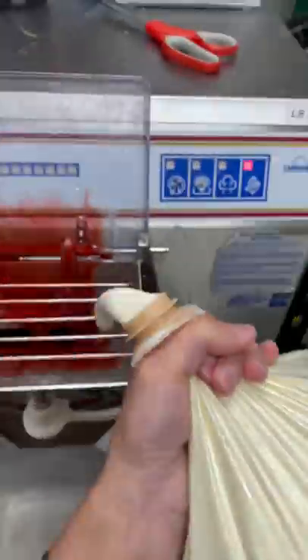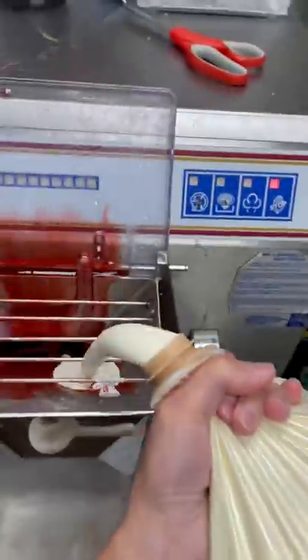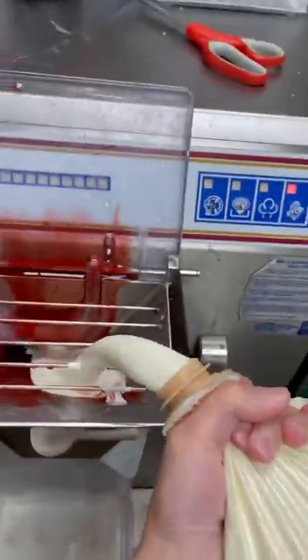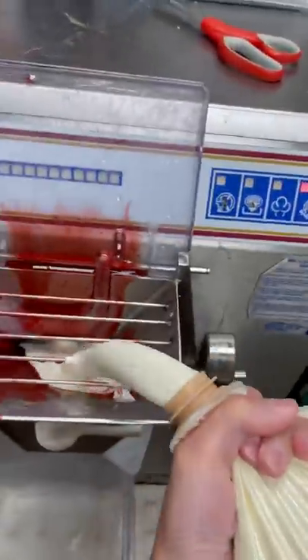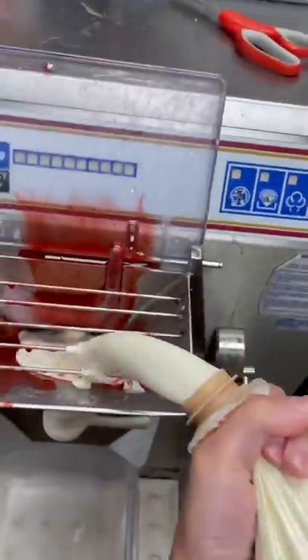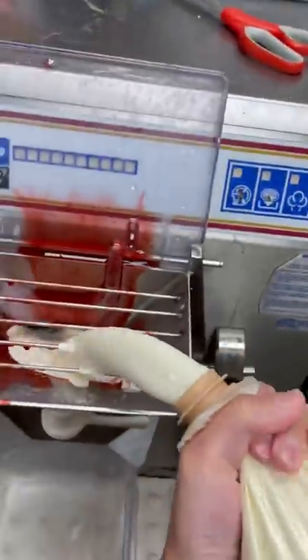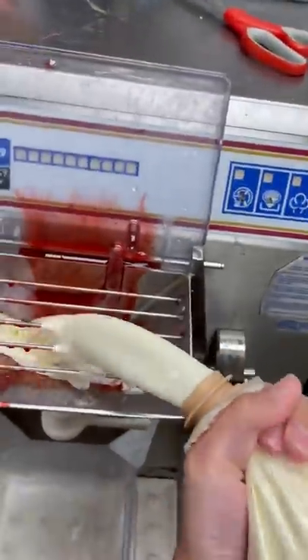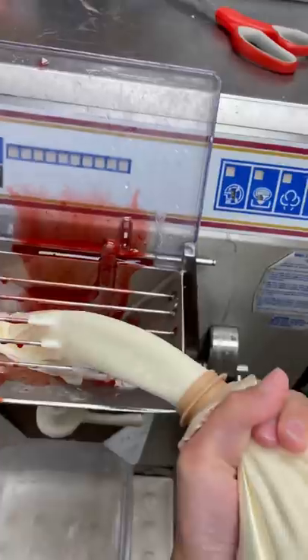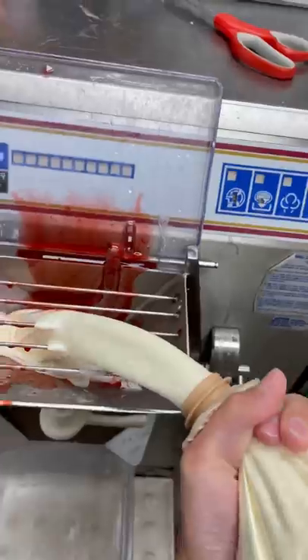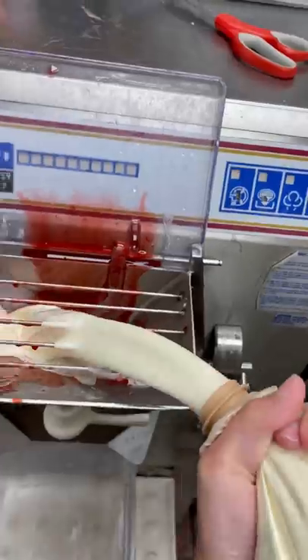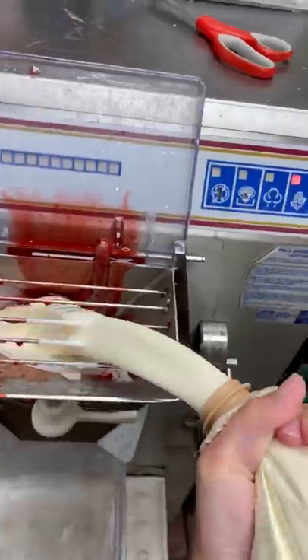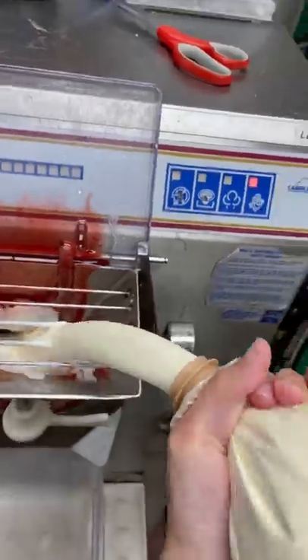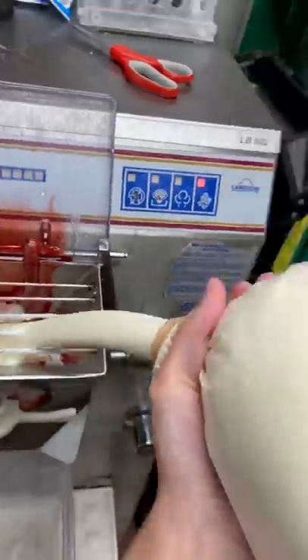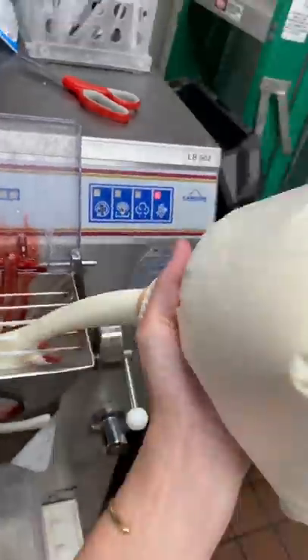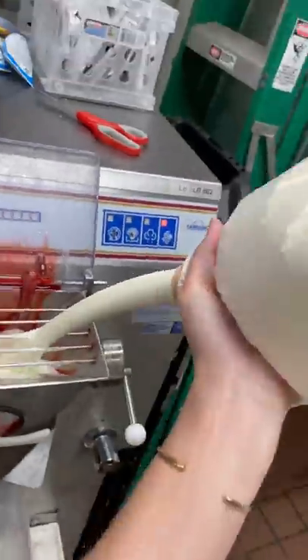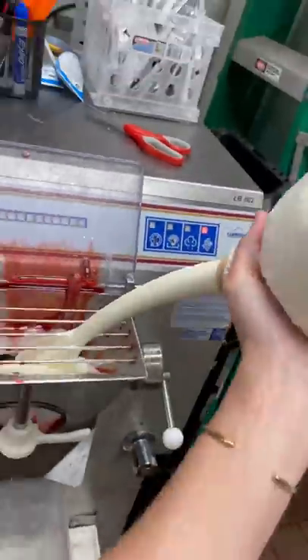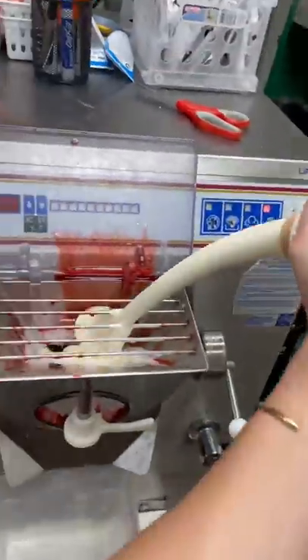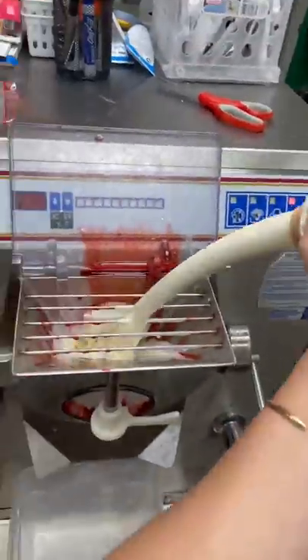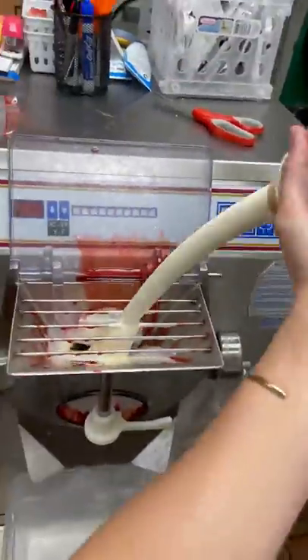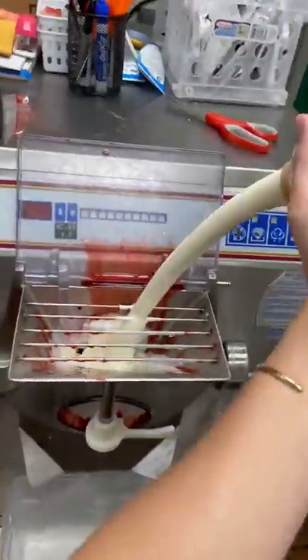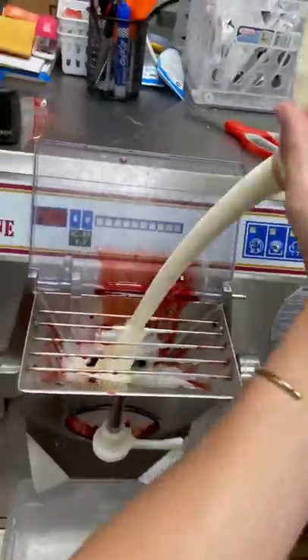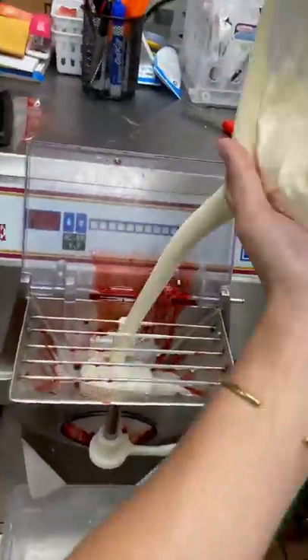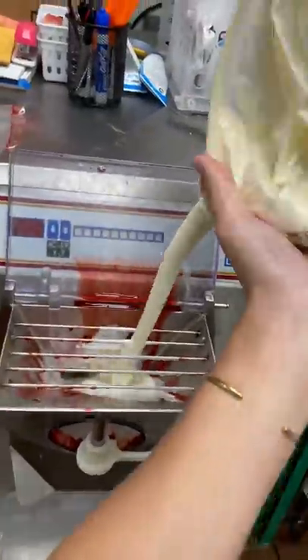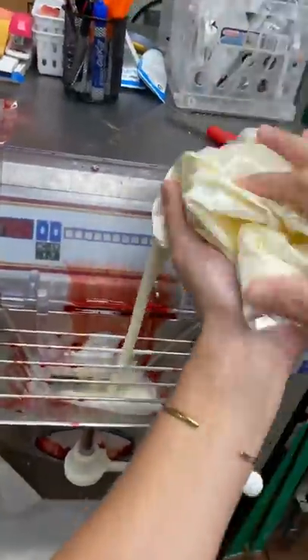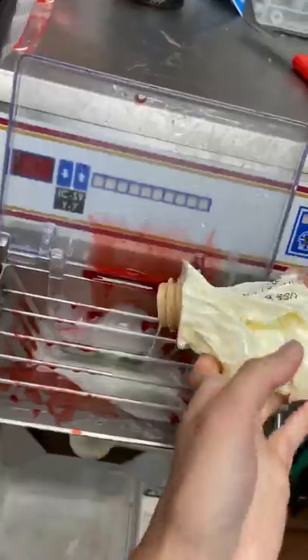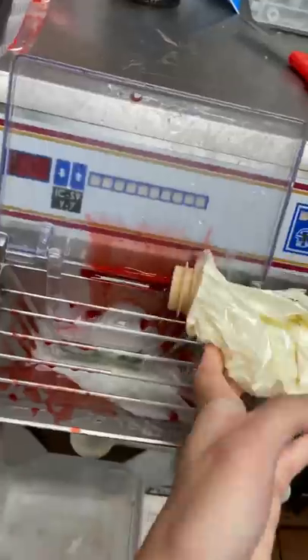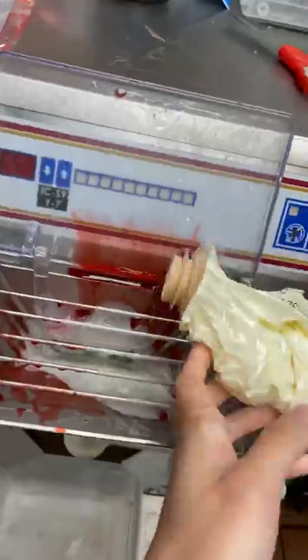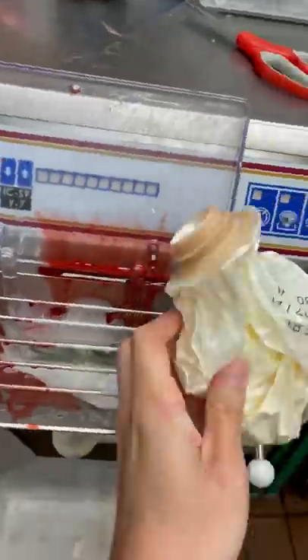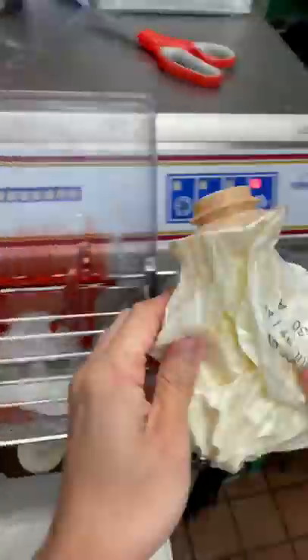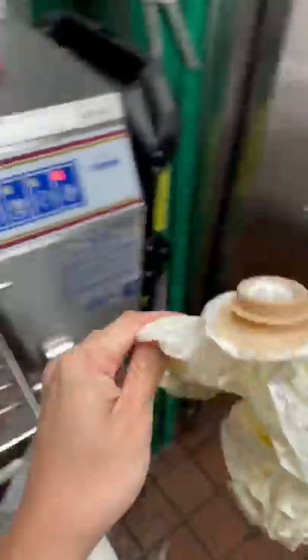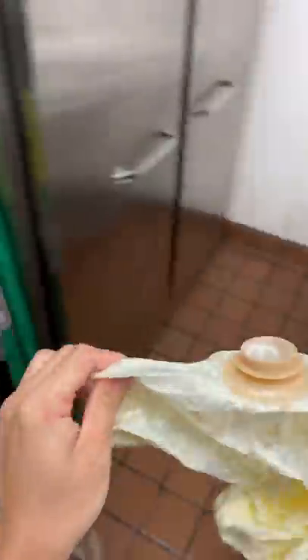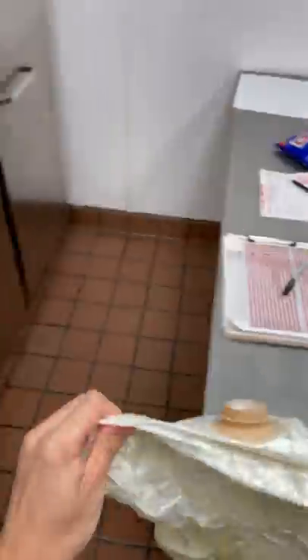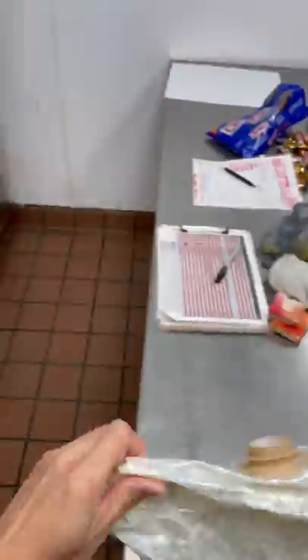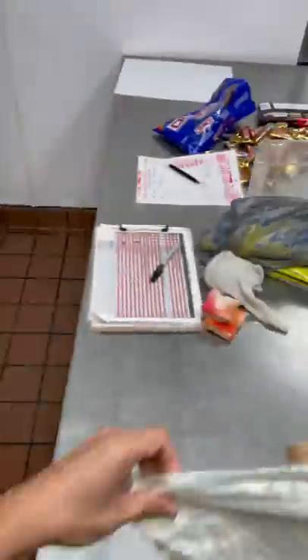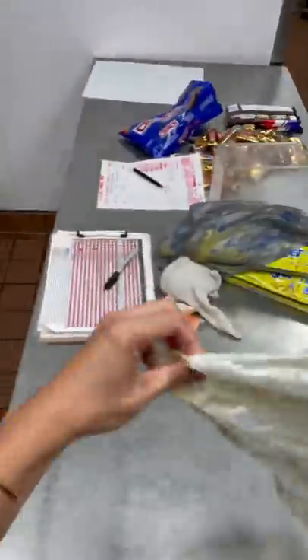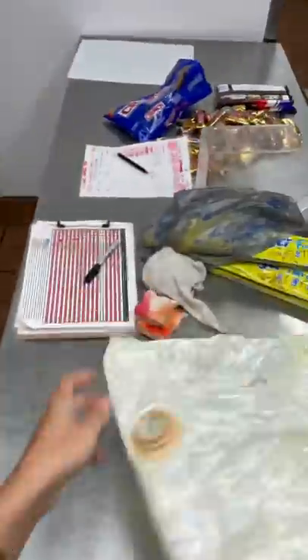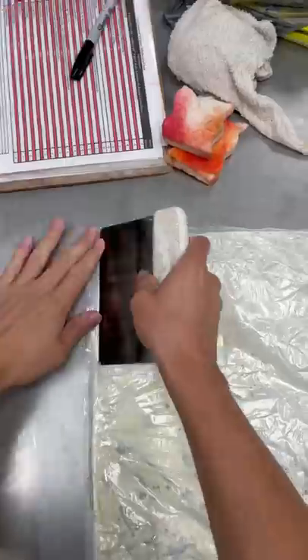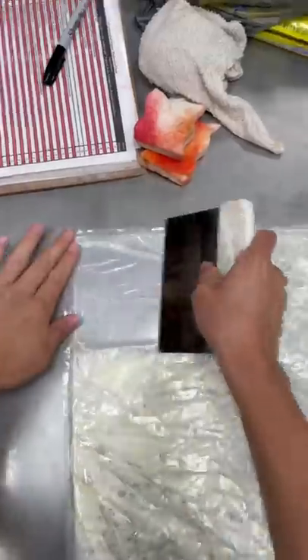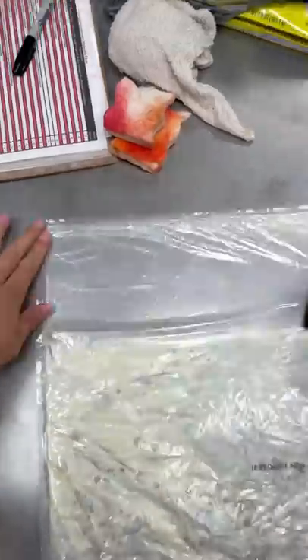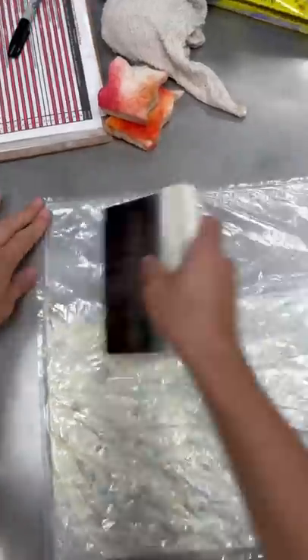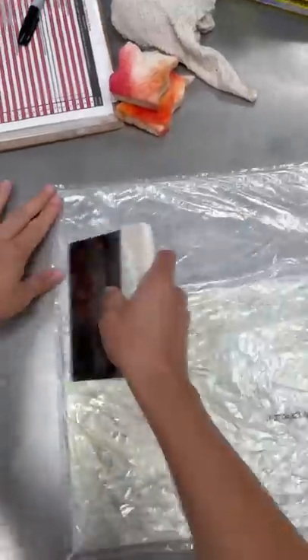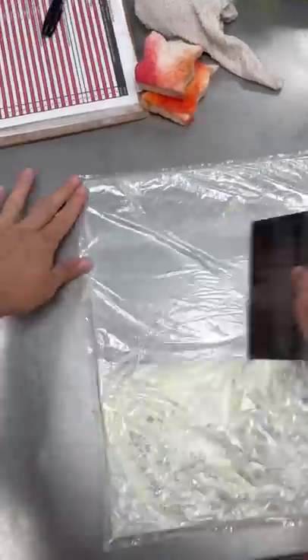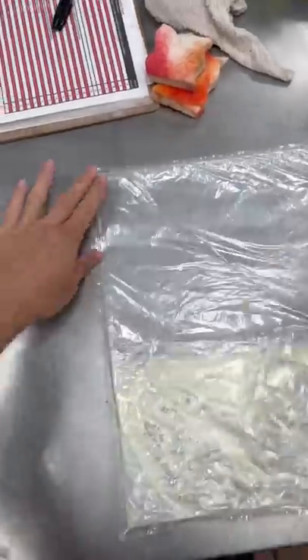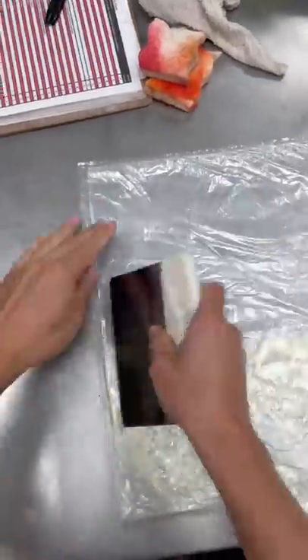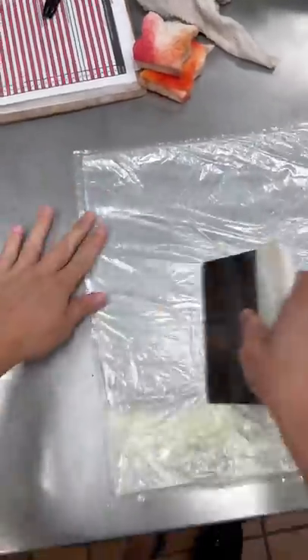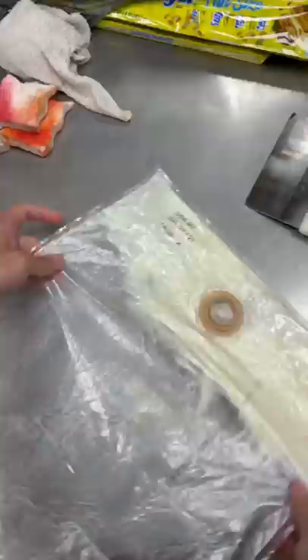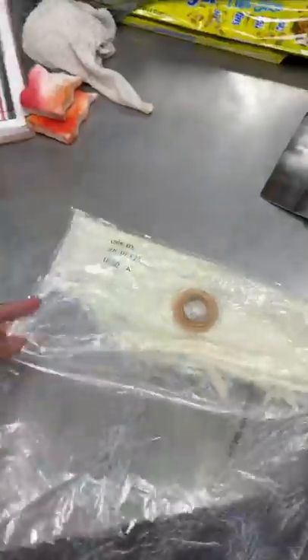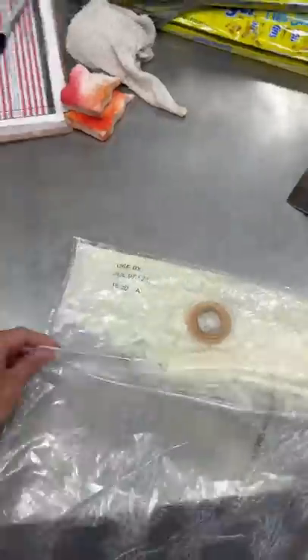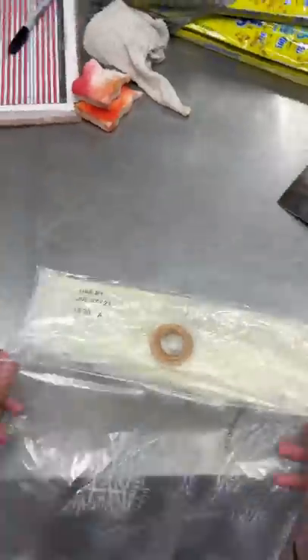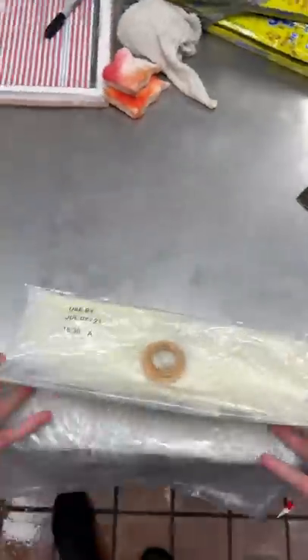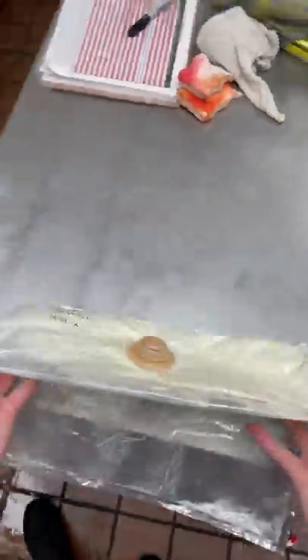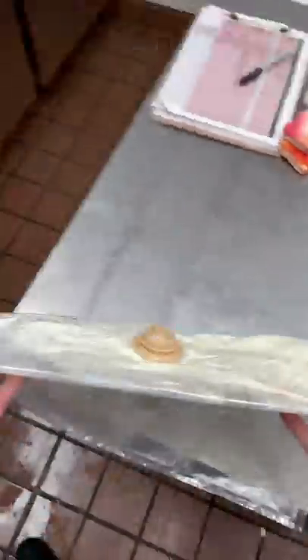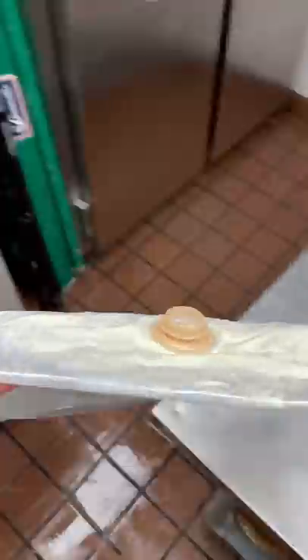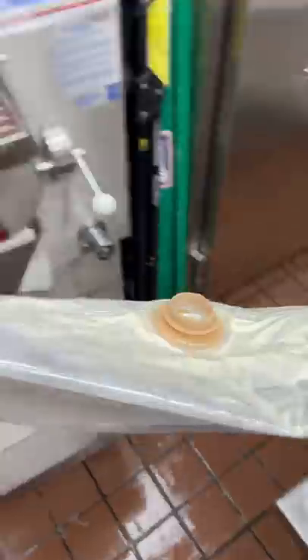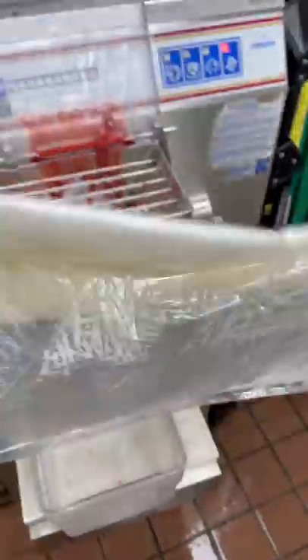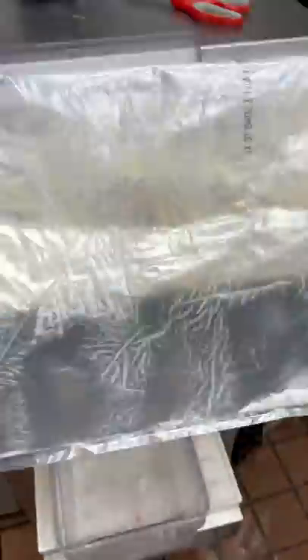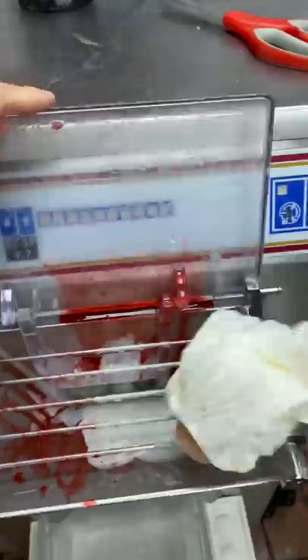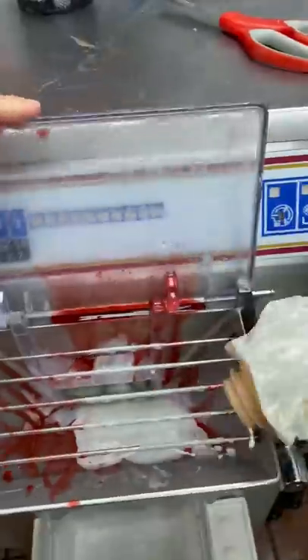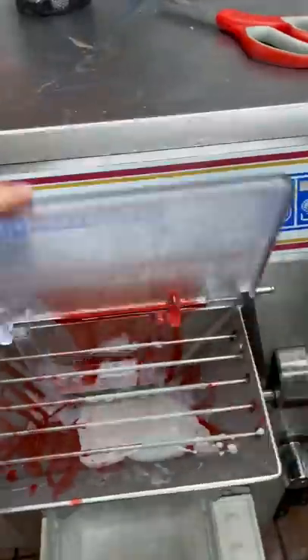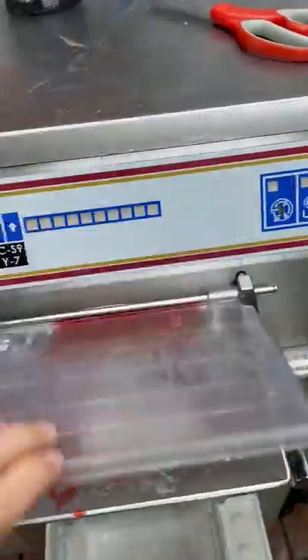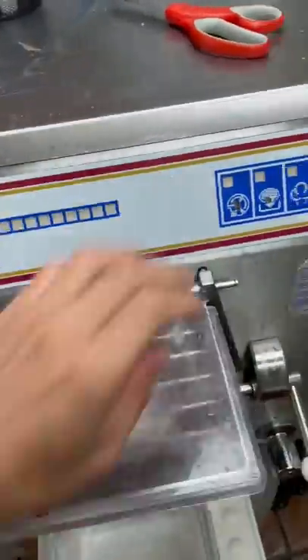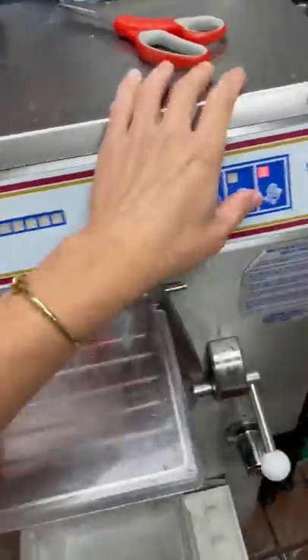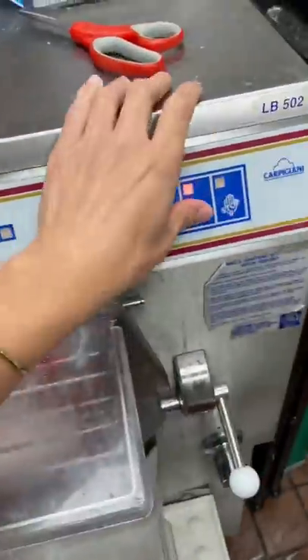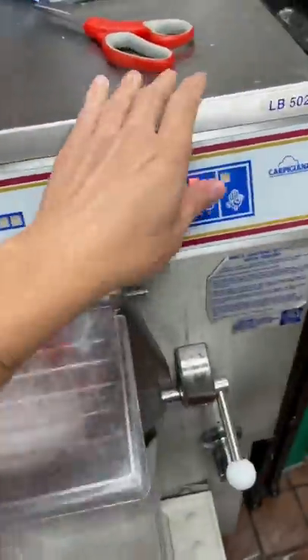Once all the strawberry flavoring is in, we can go ahead and pour the bladder of sweet cream into it. Then we want to lay down the bladder and scrape it to get all the rest of the sweet cream out.